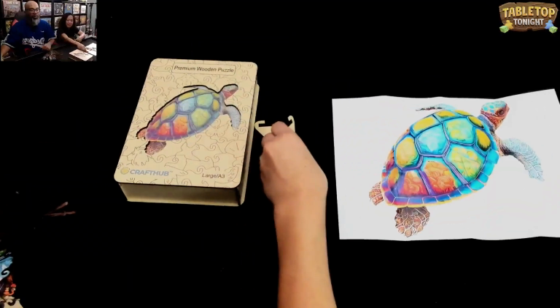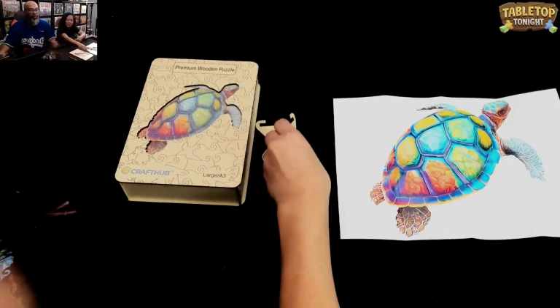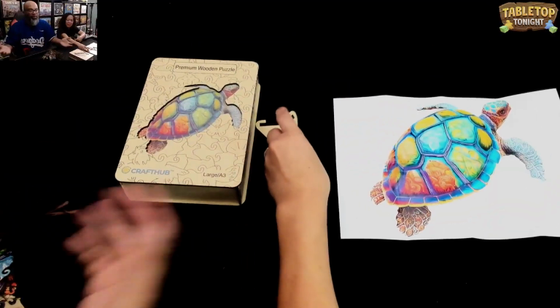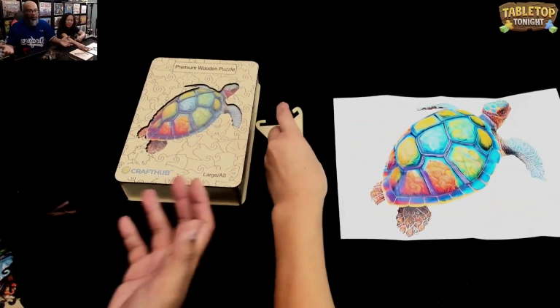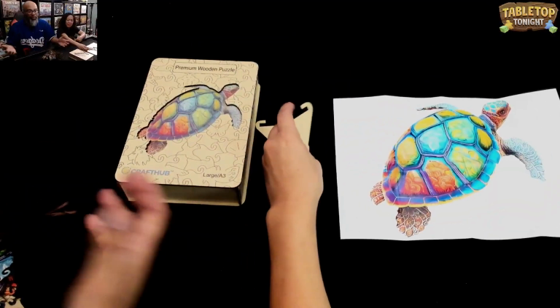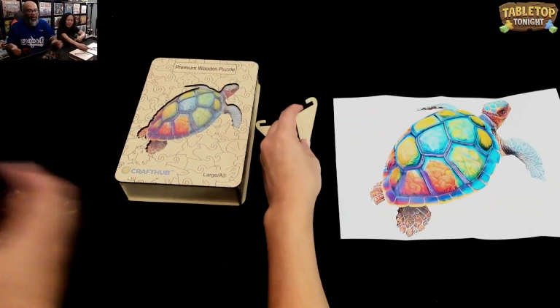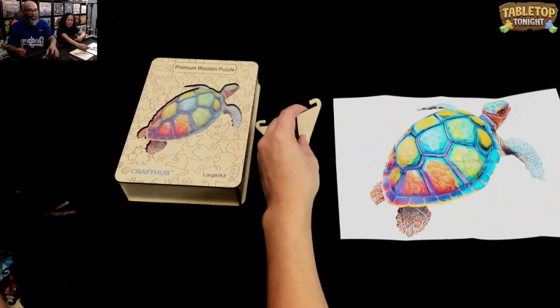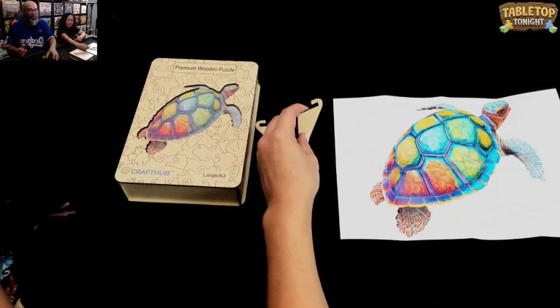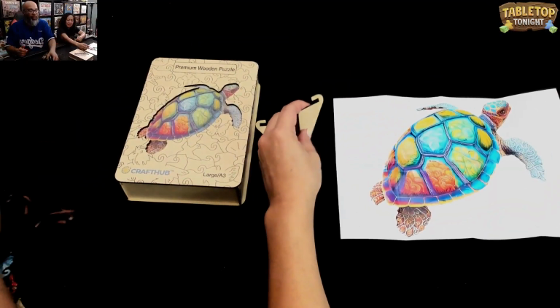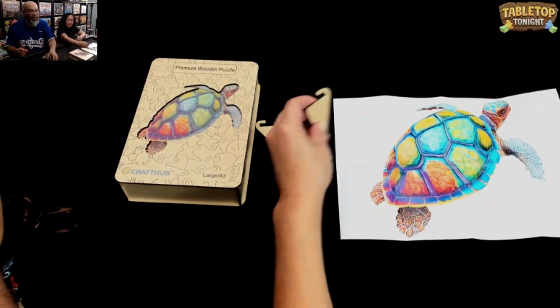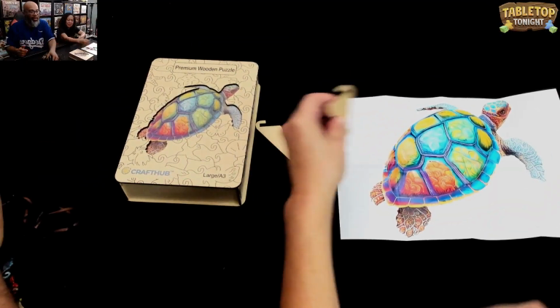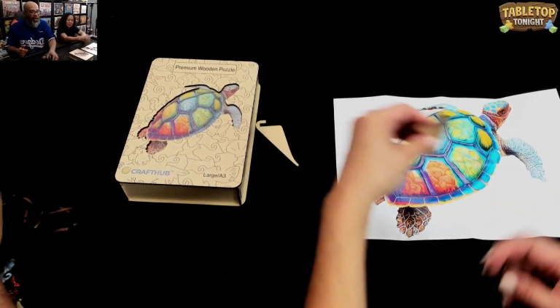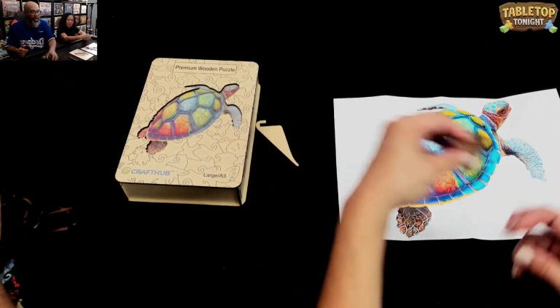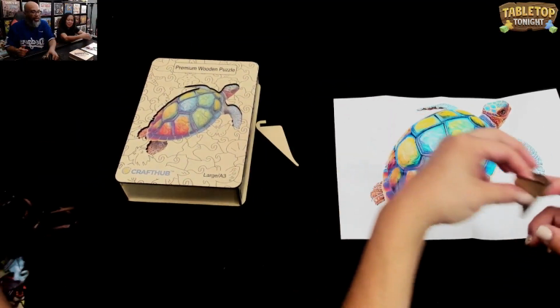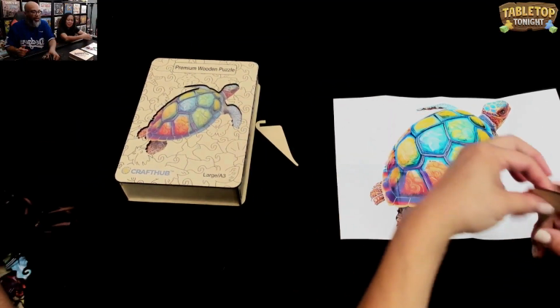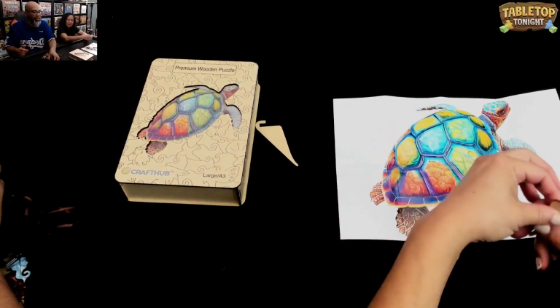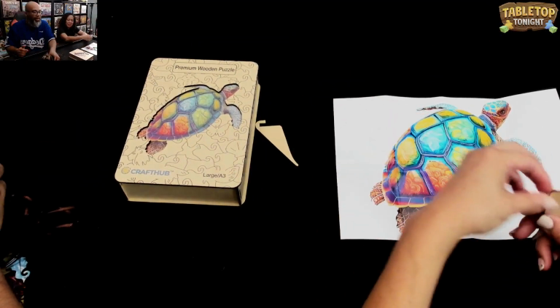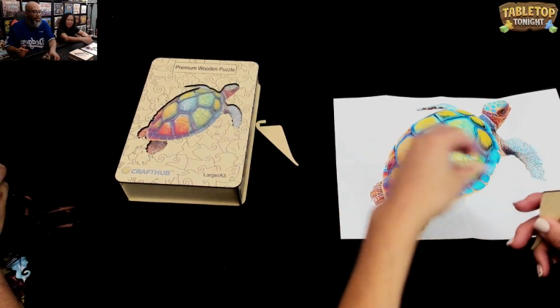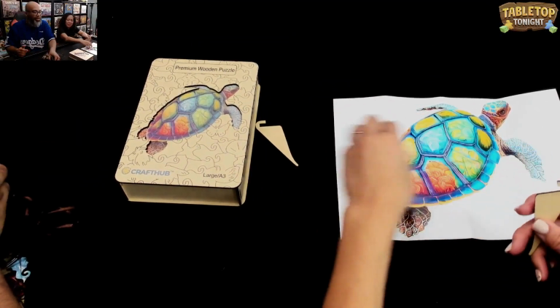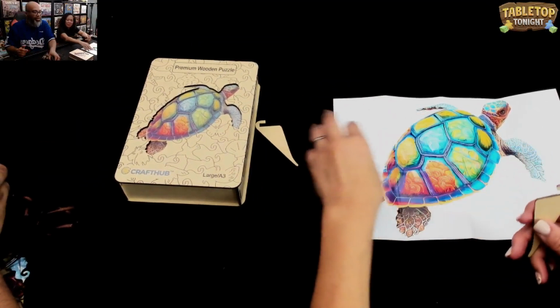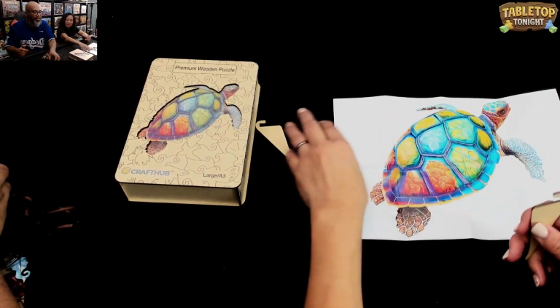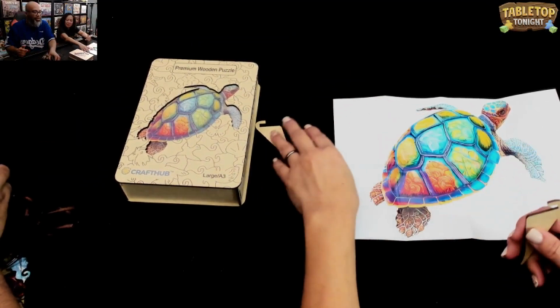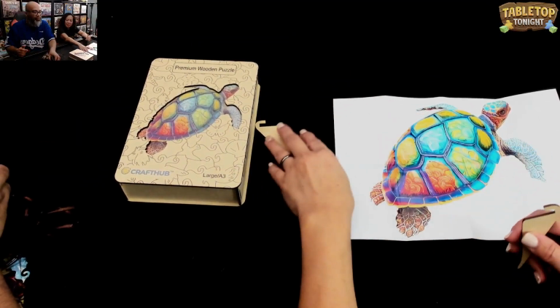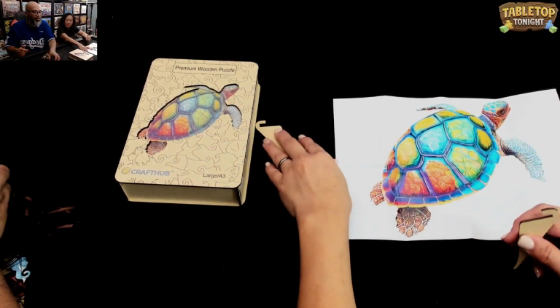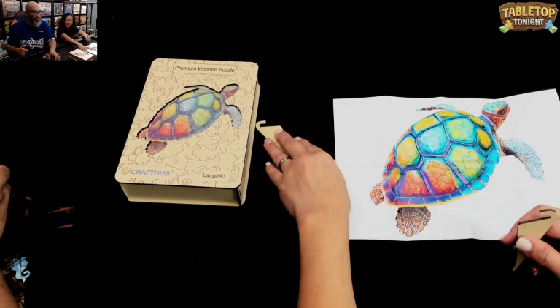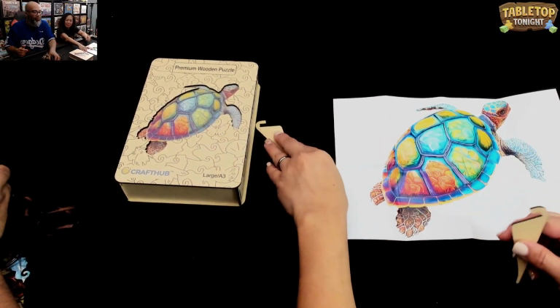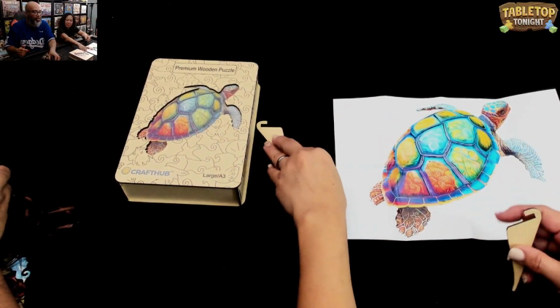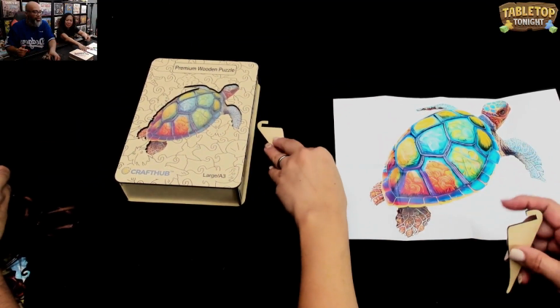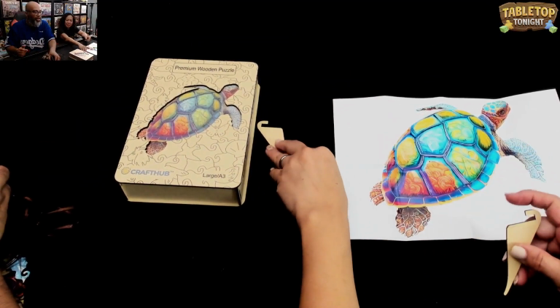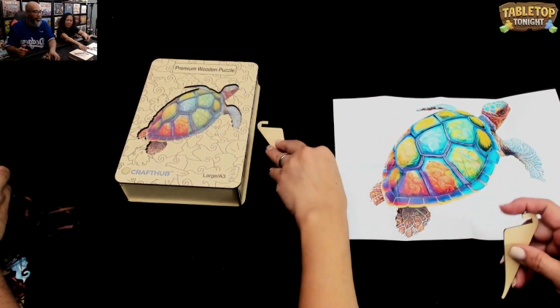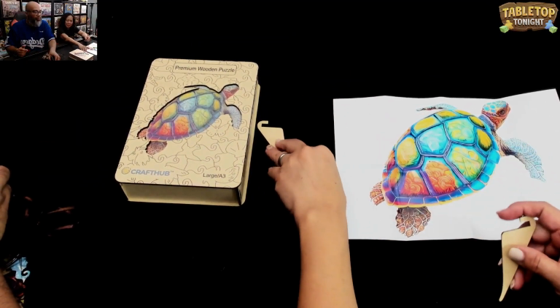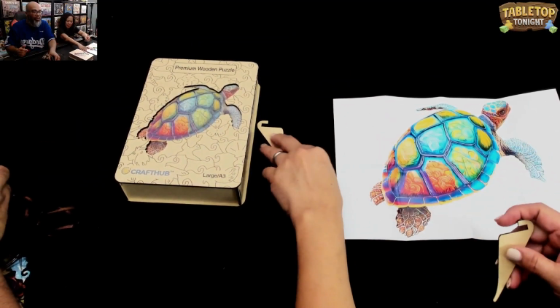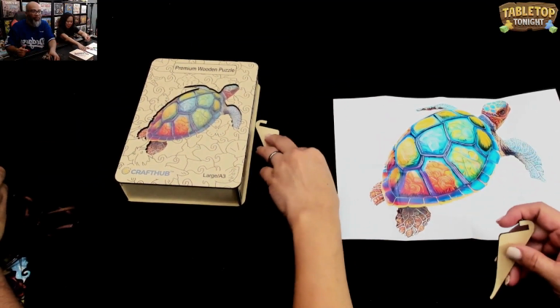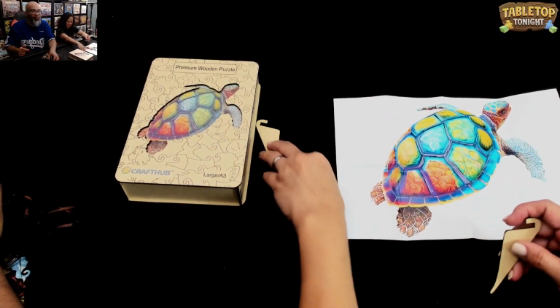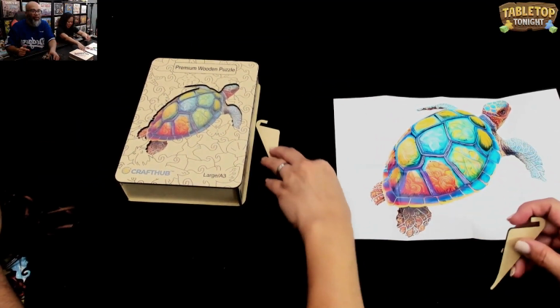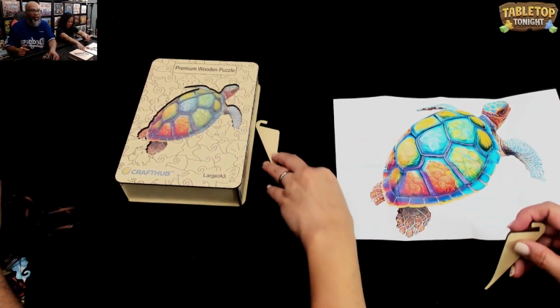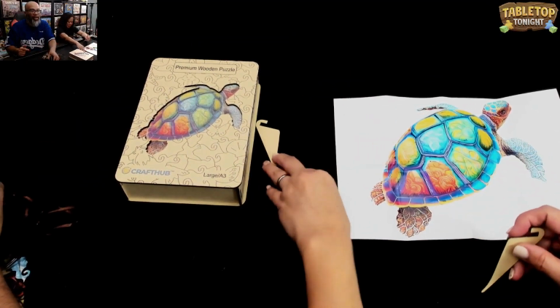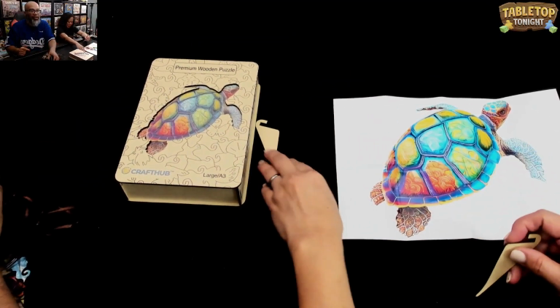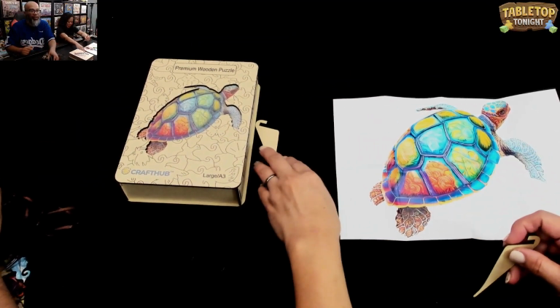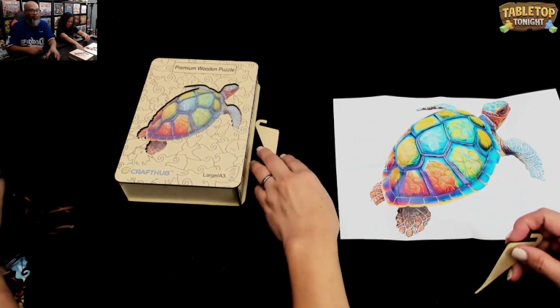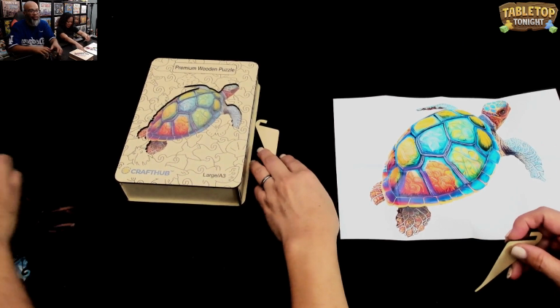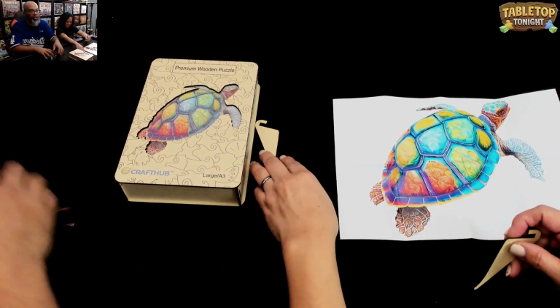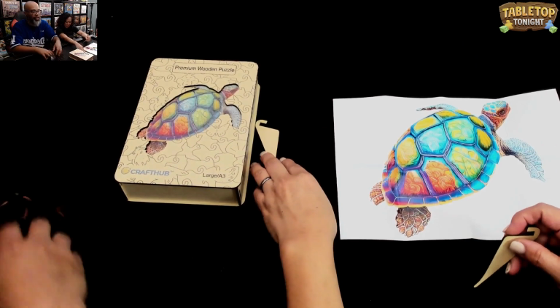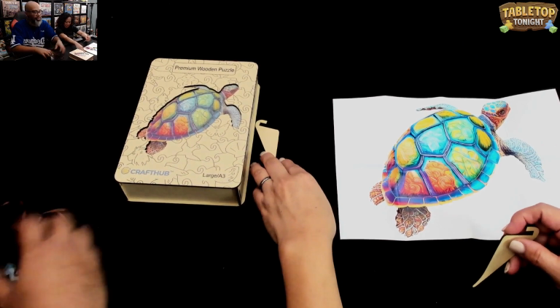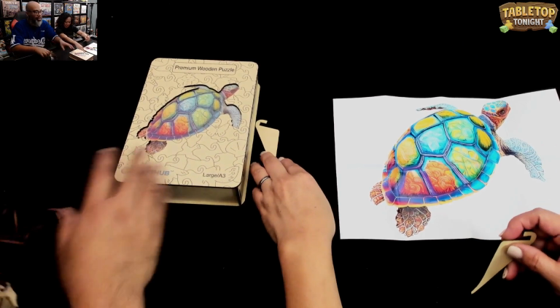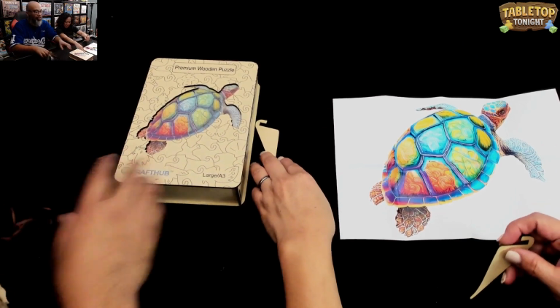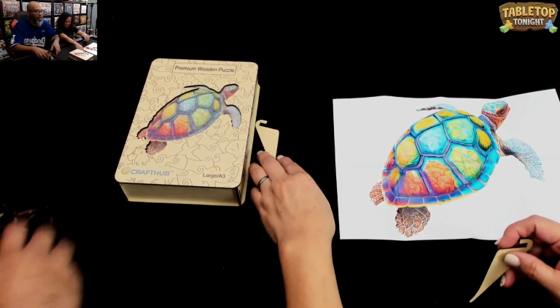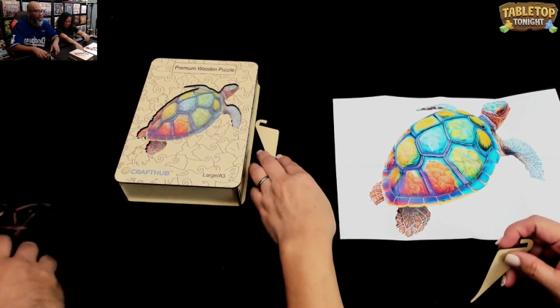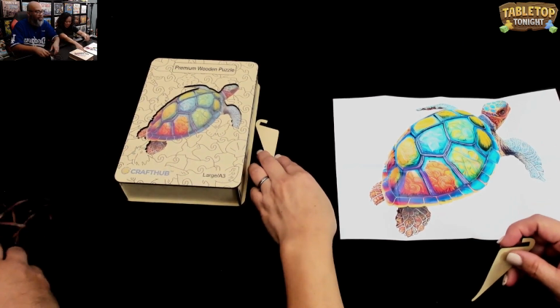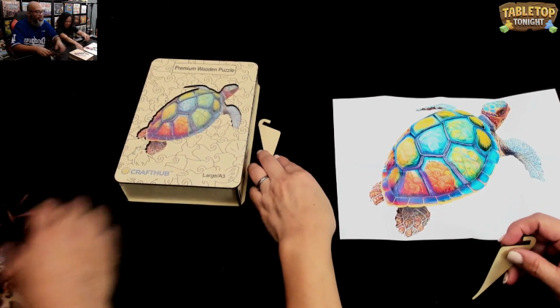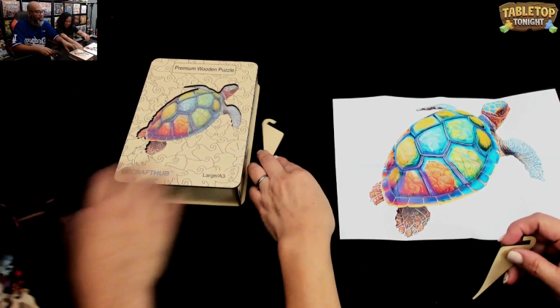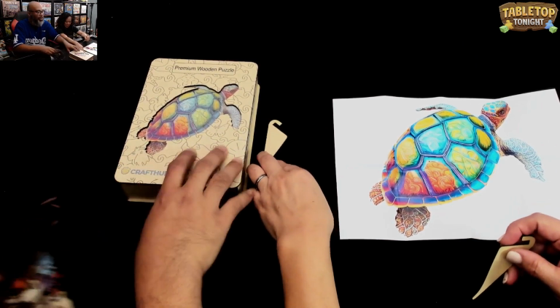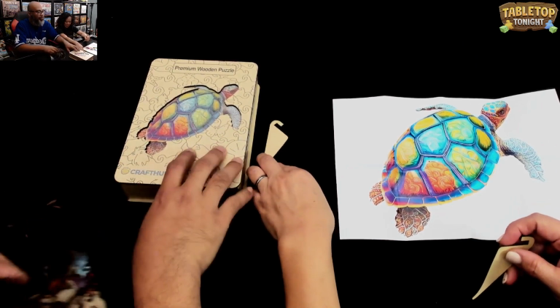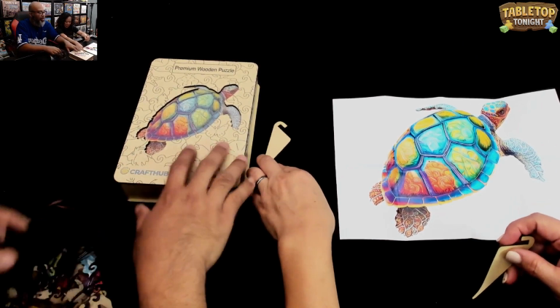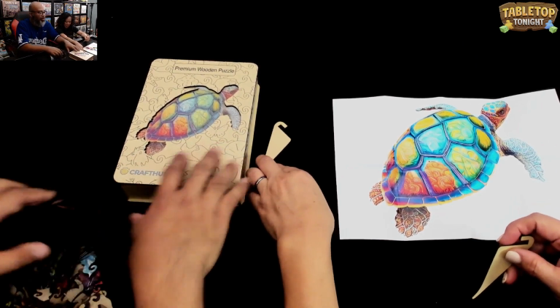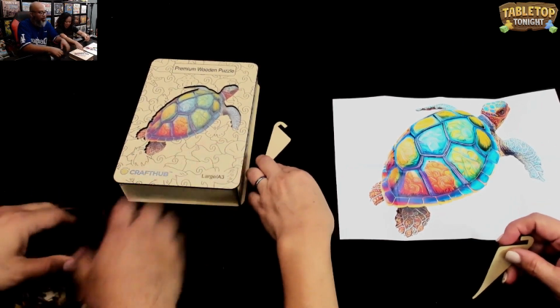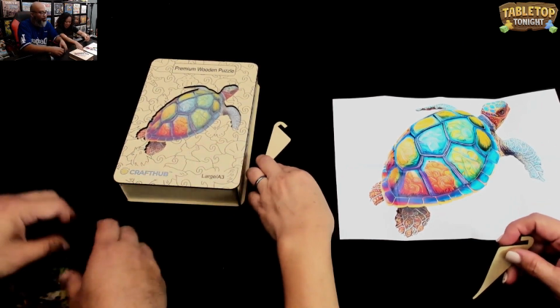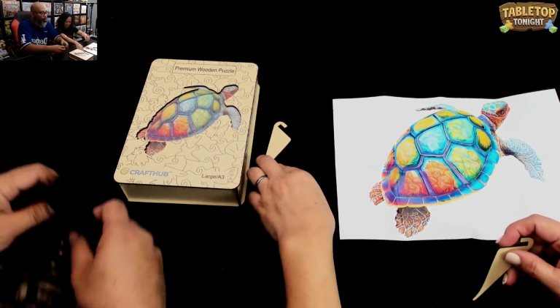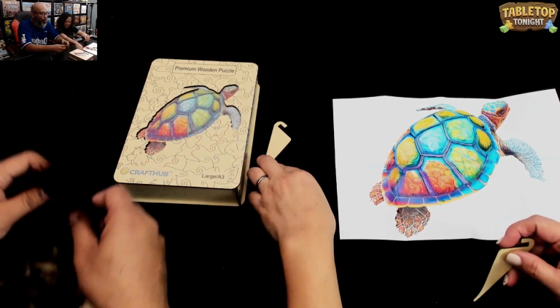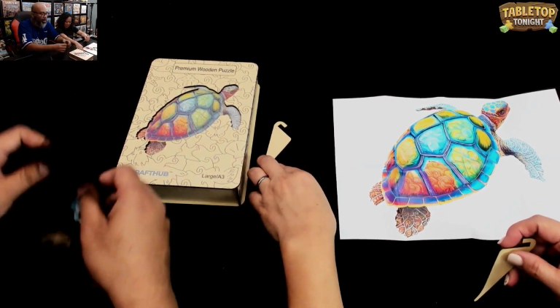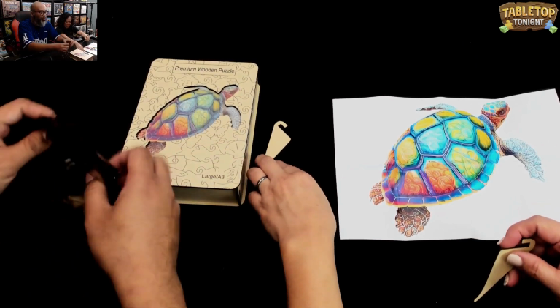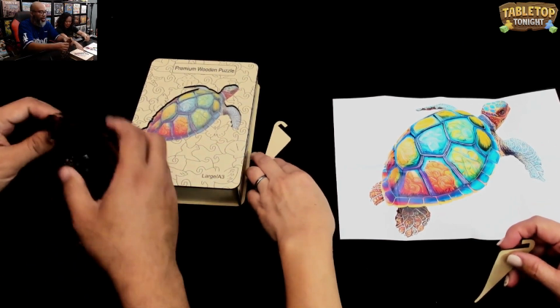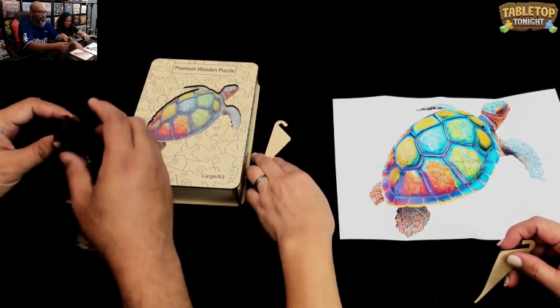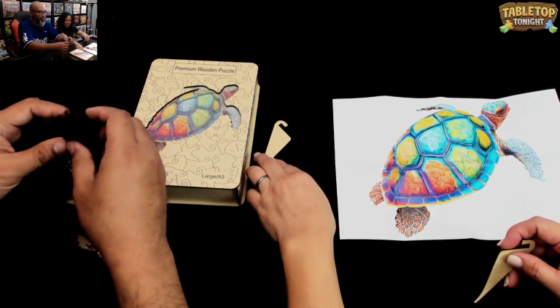Doing a puzzle. This is from our friends at Craft Hub. Want to thank them for sending this out. This is a premium wooden puzzle.